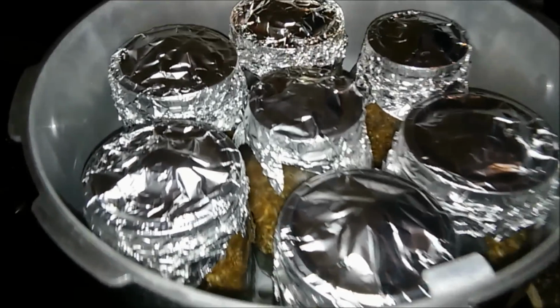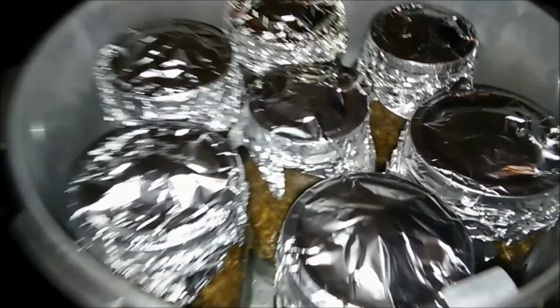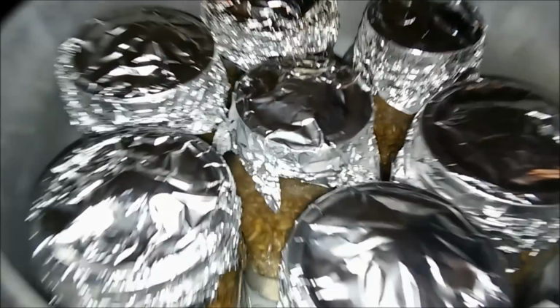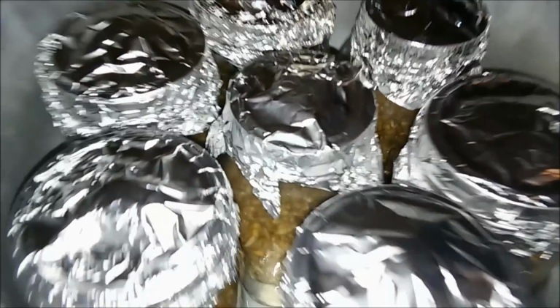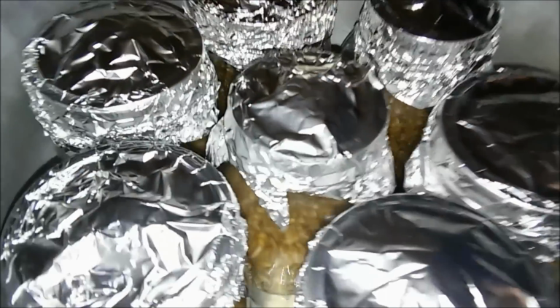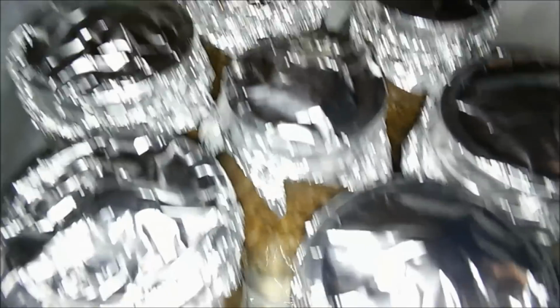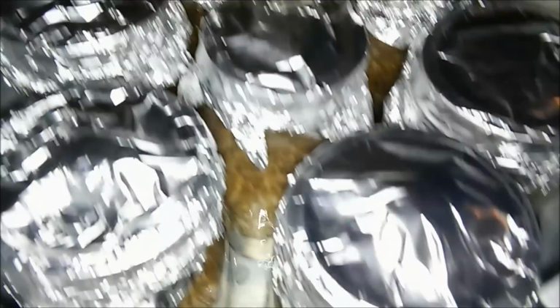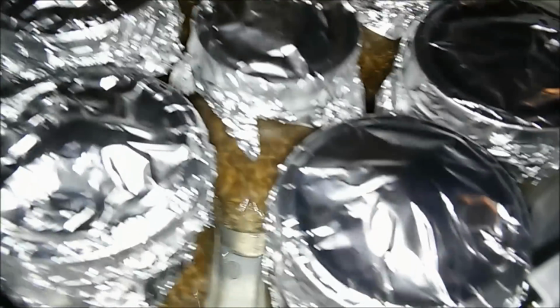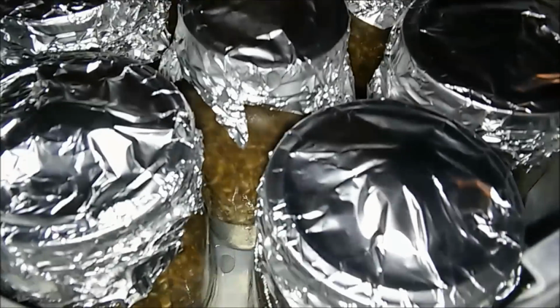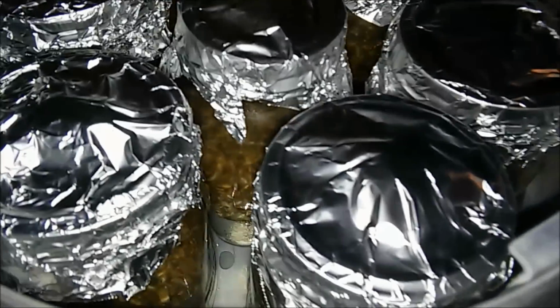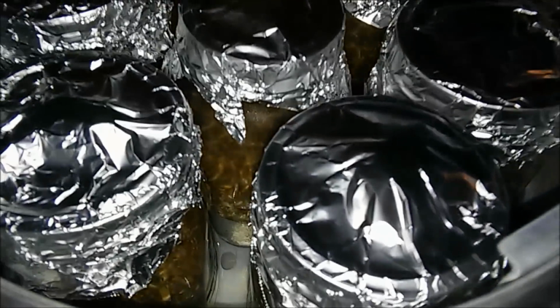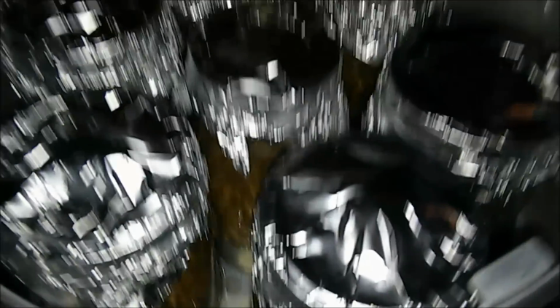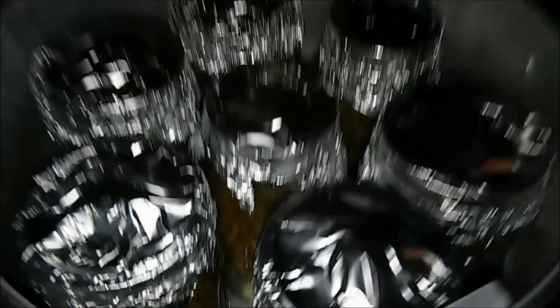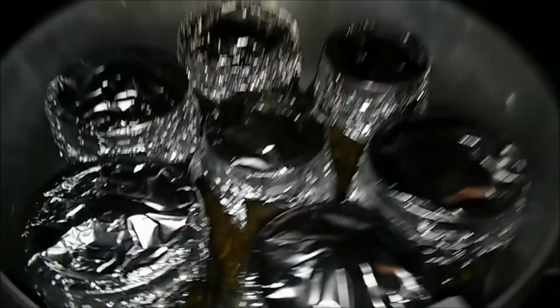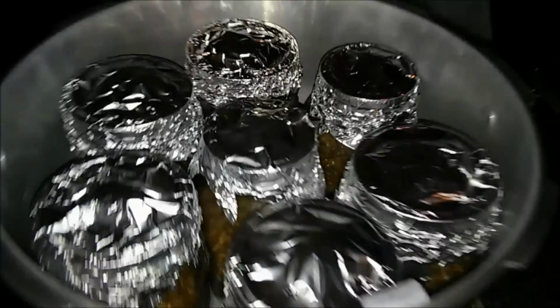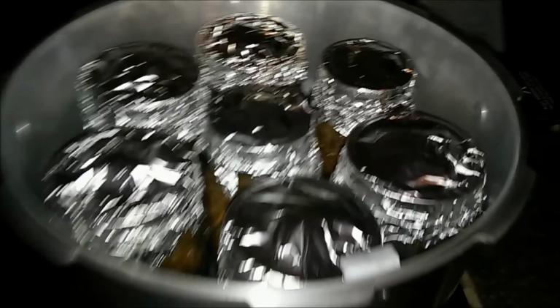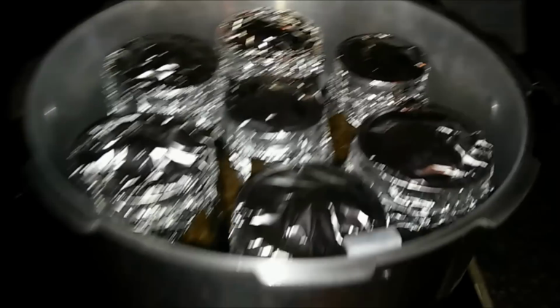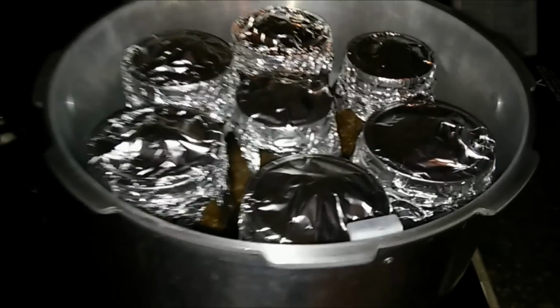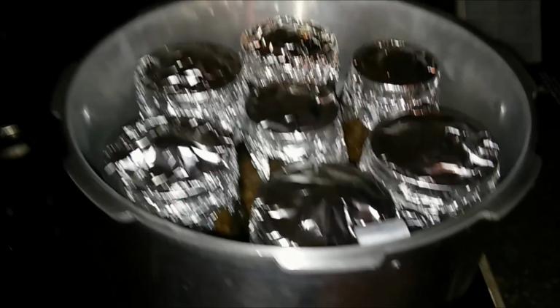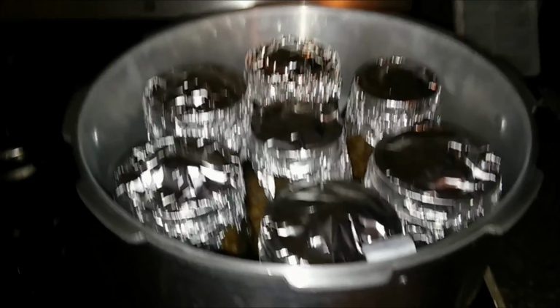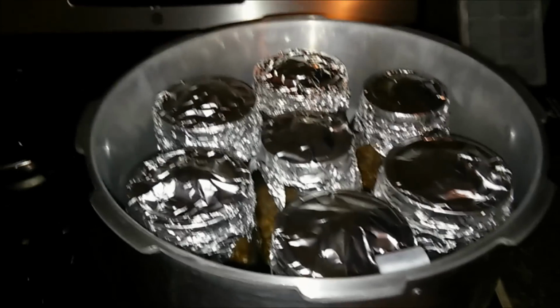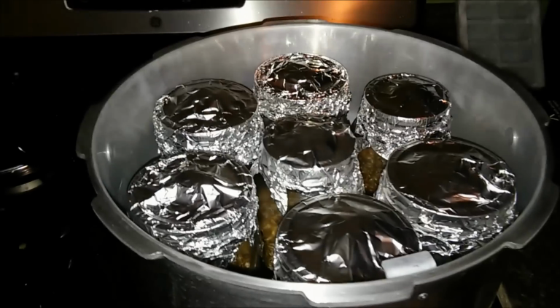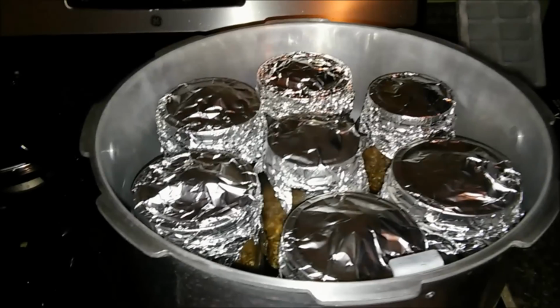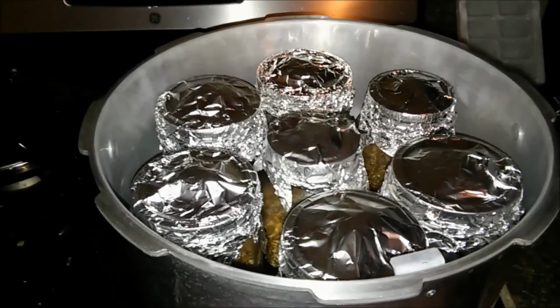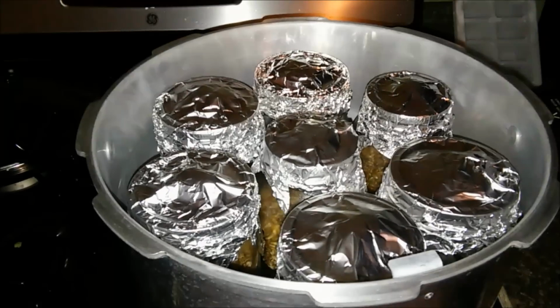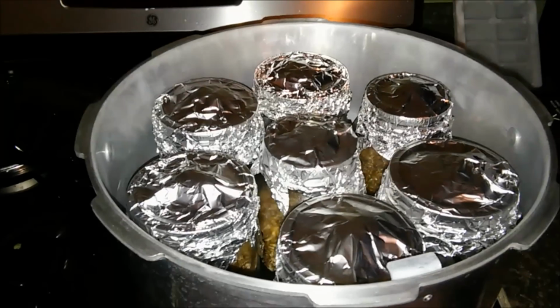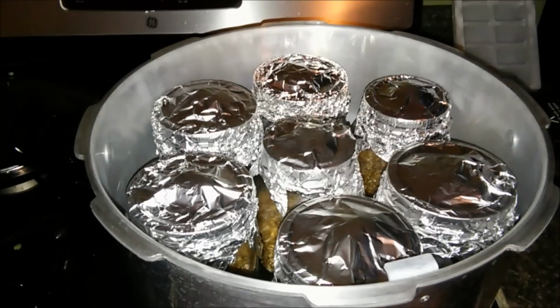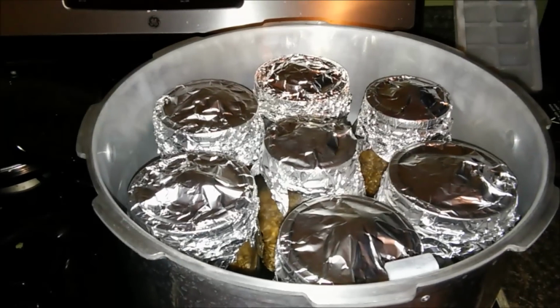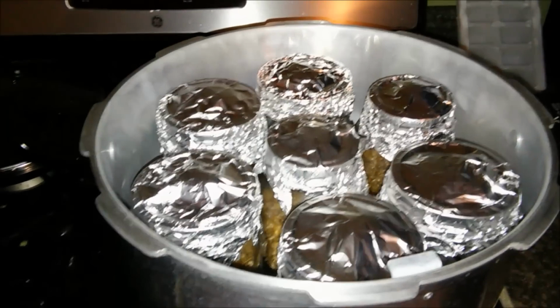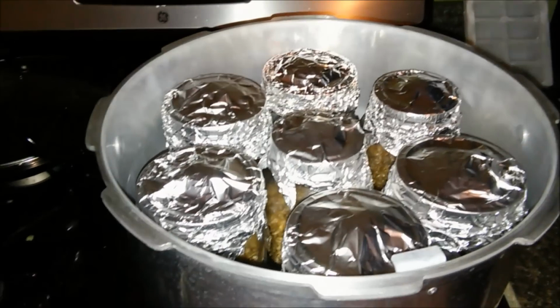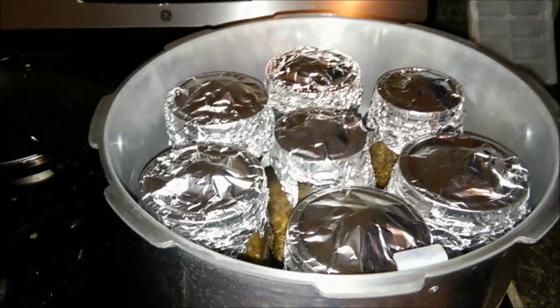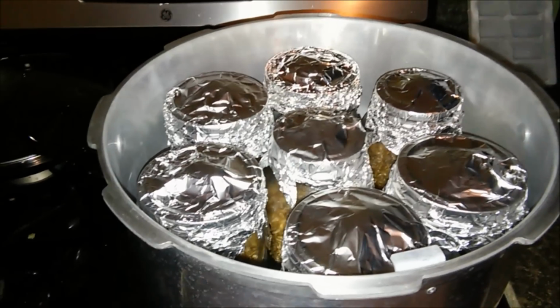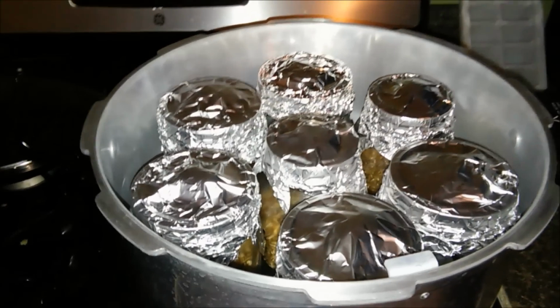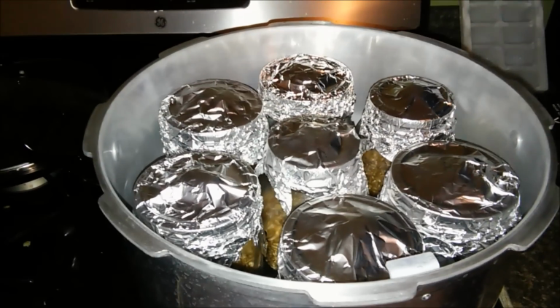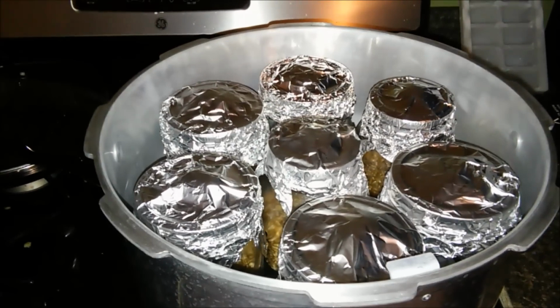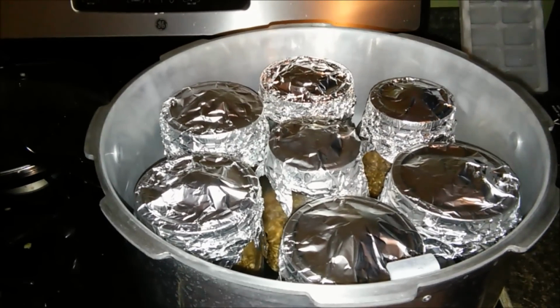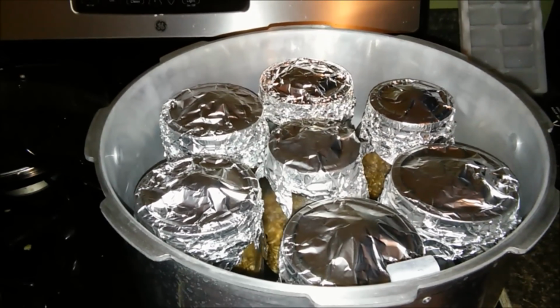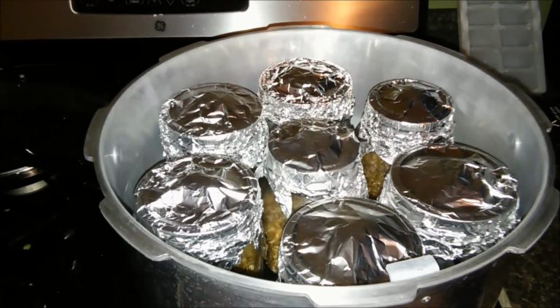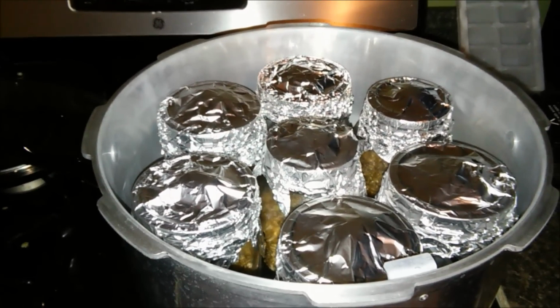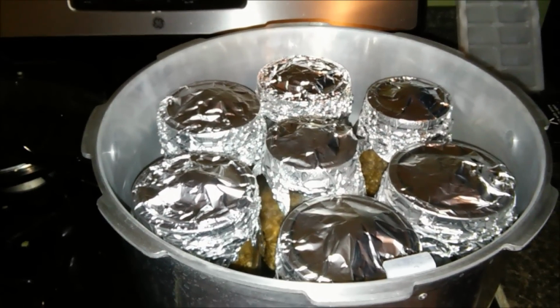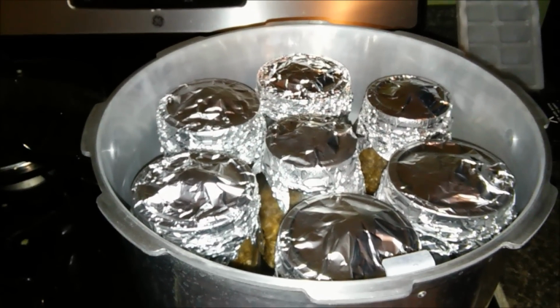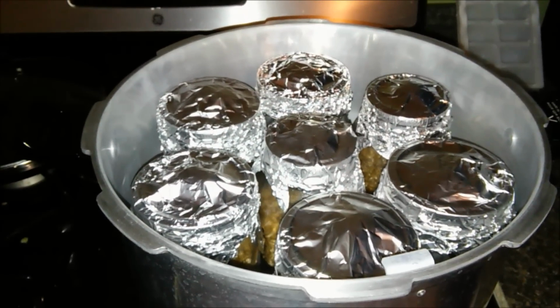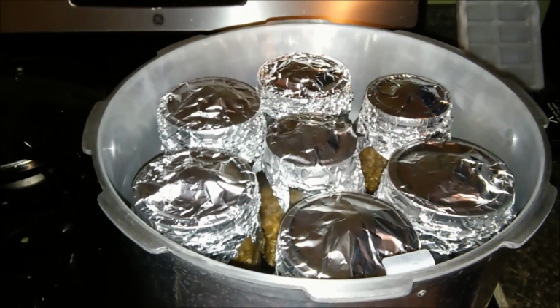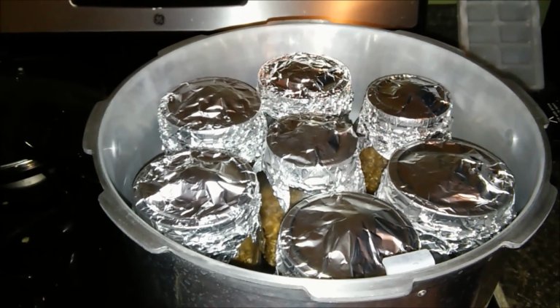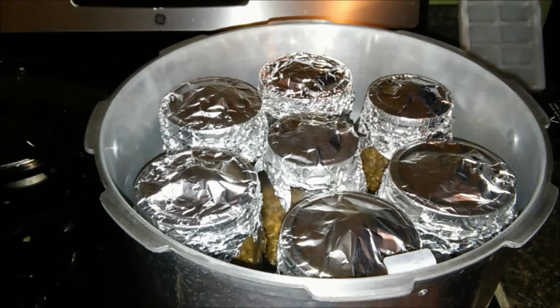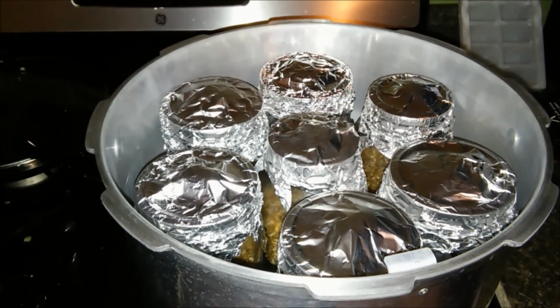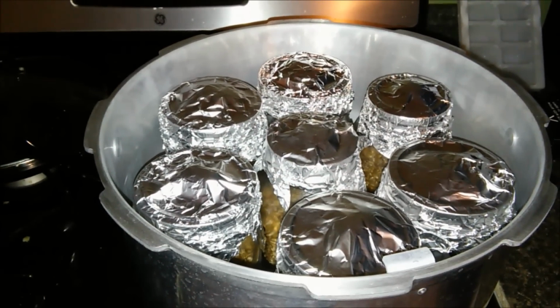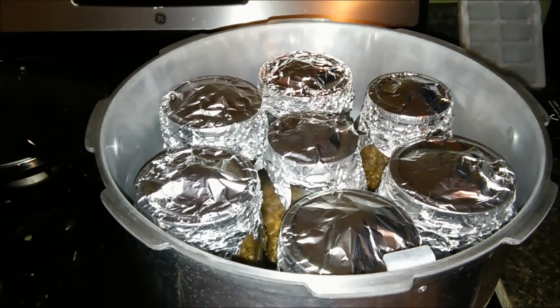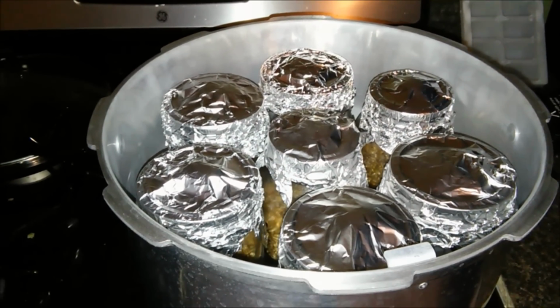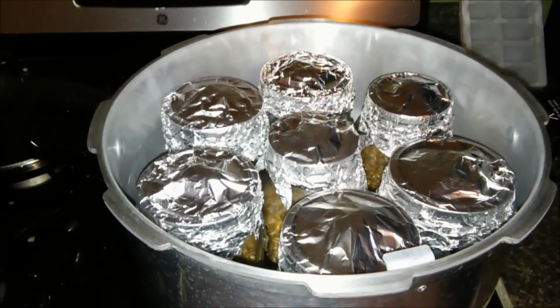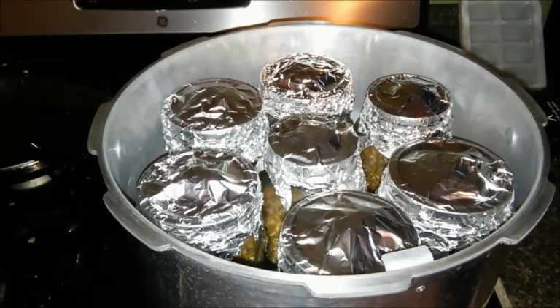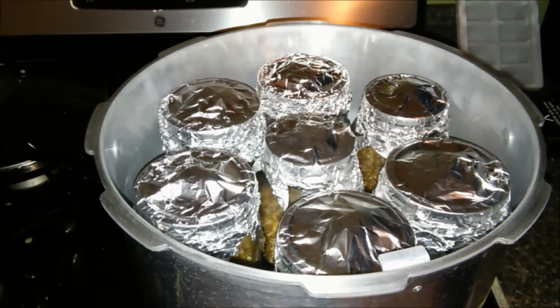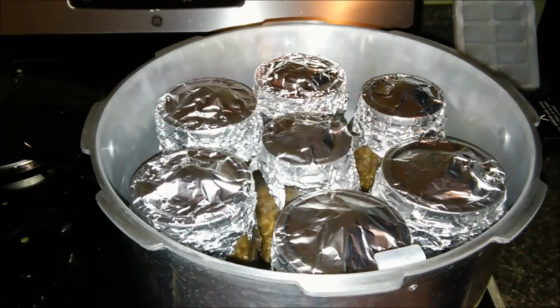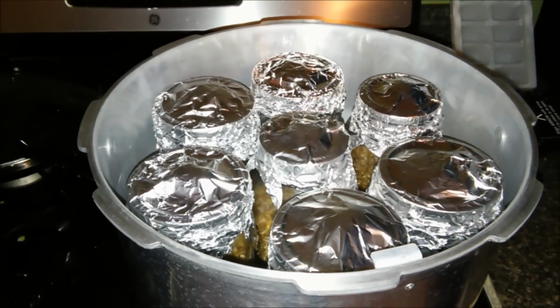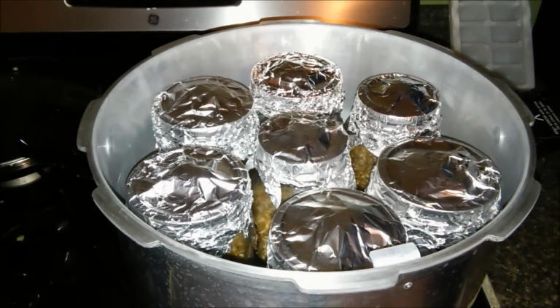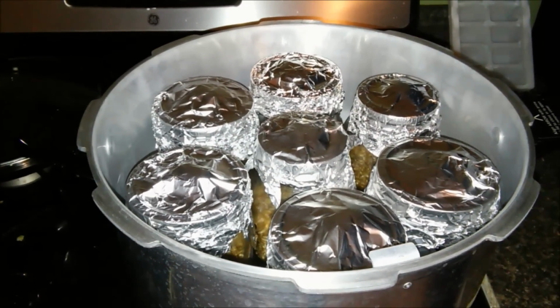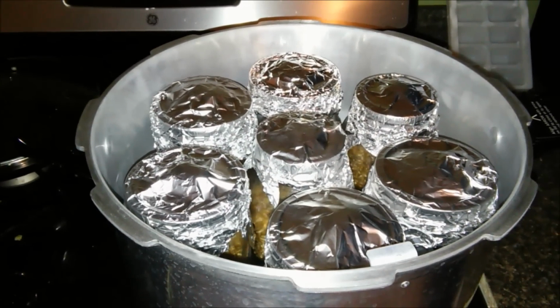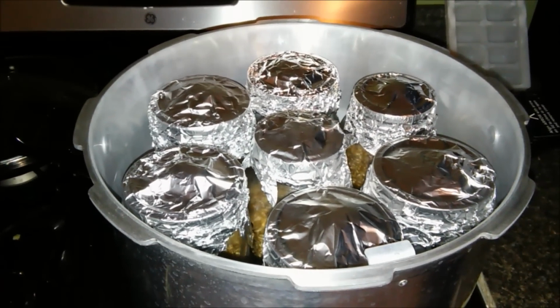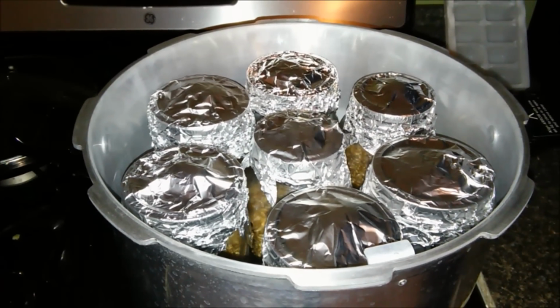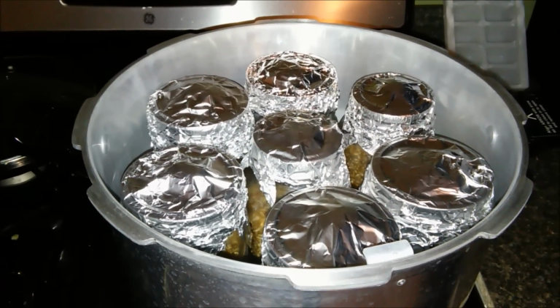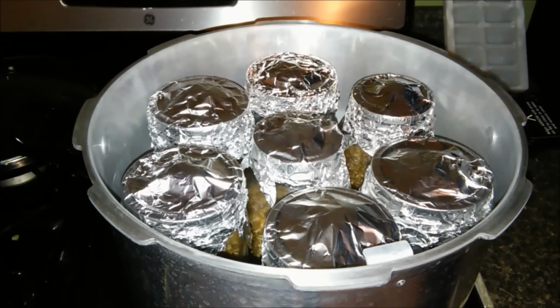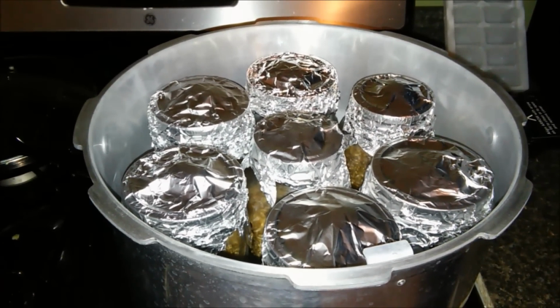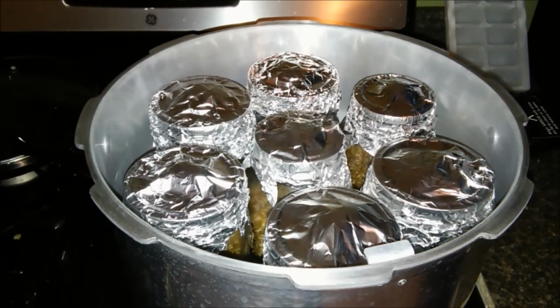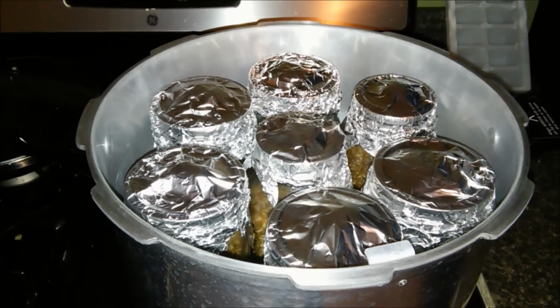Our jars are covered with aluminum foil, there's water in the pressure cooker, and now we just need to pressure sterilize at 15 psi for one hour.